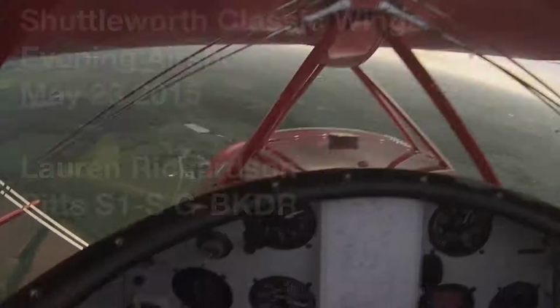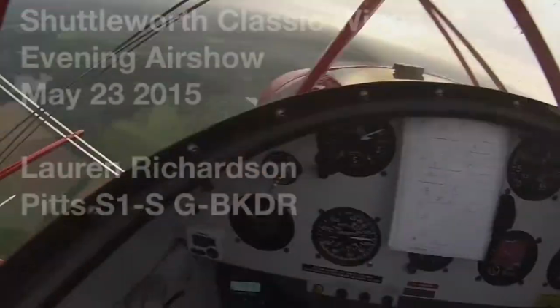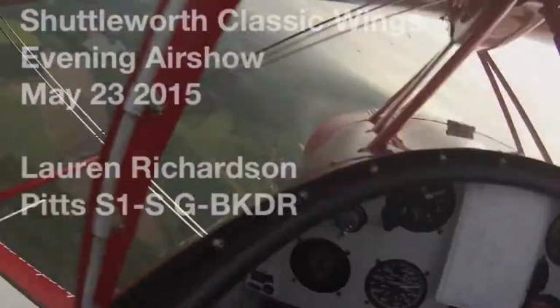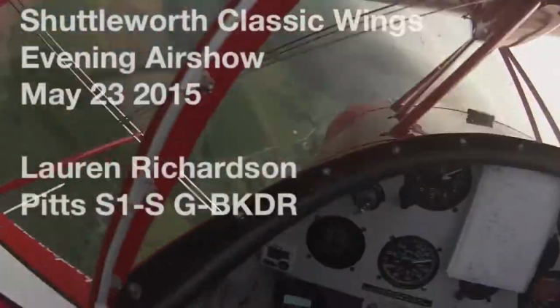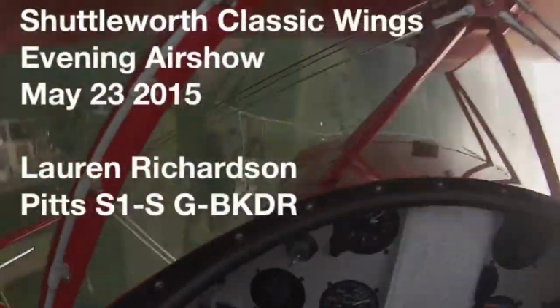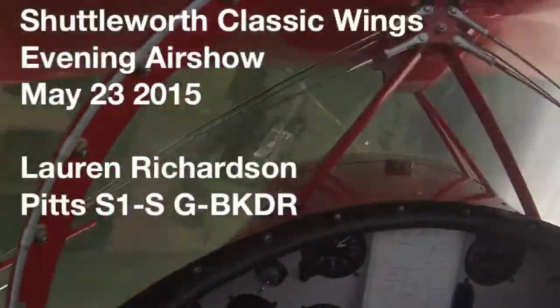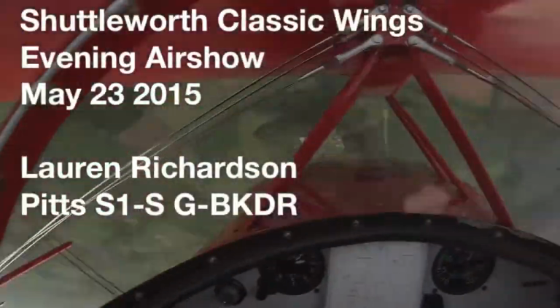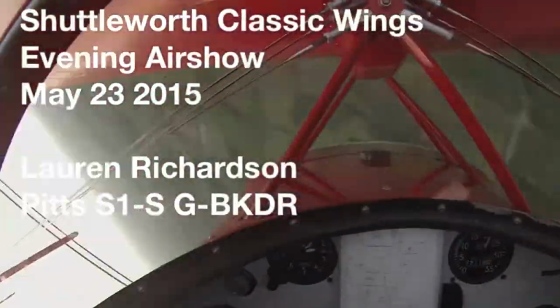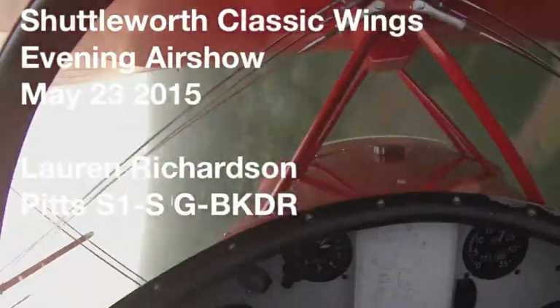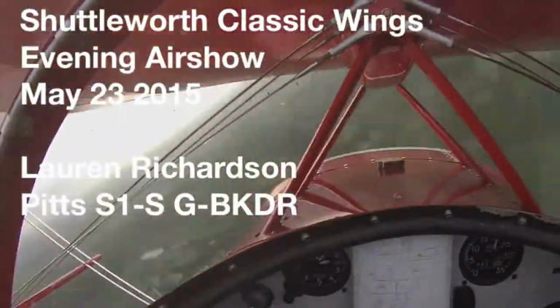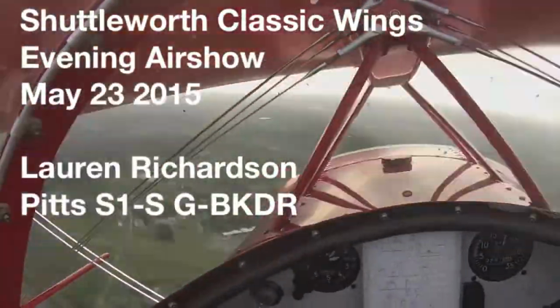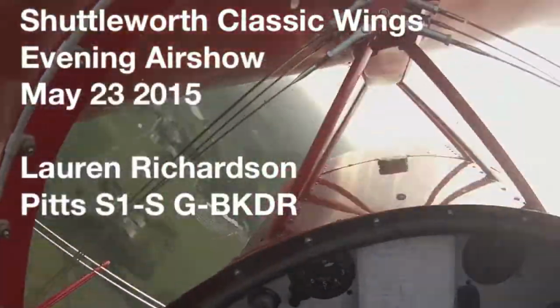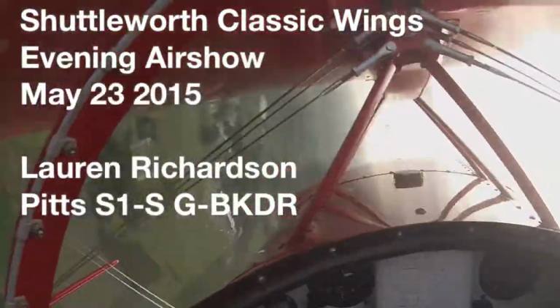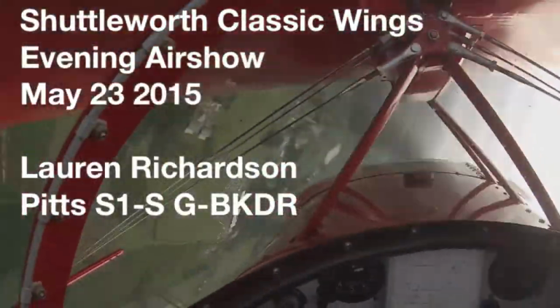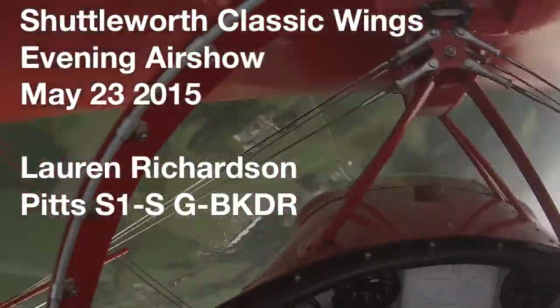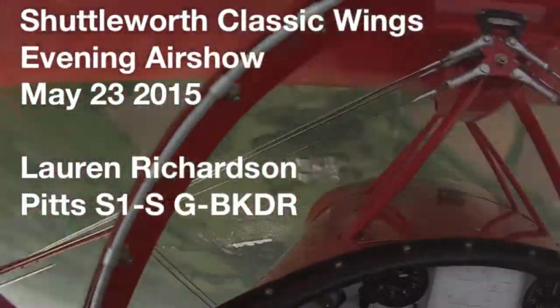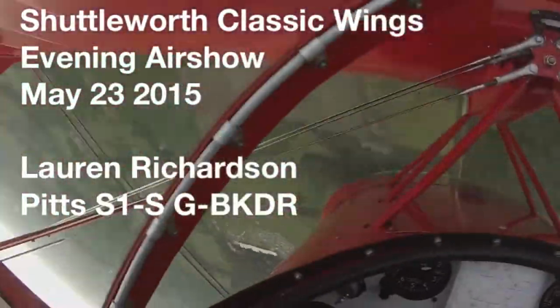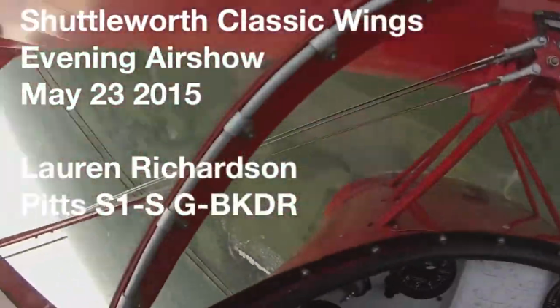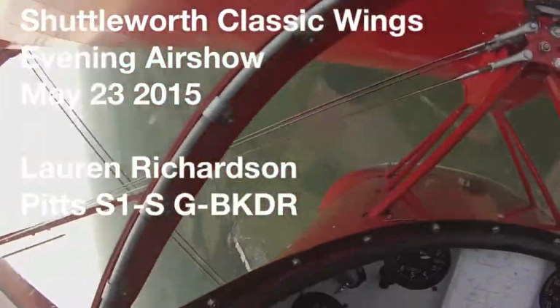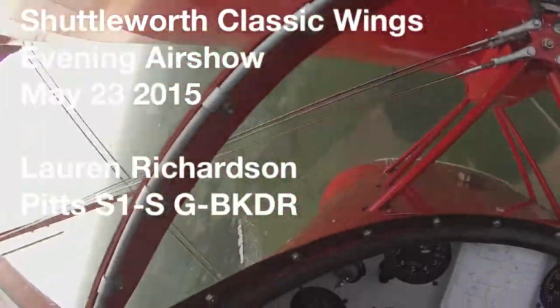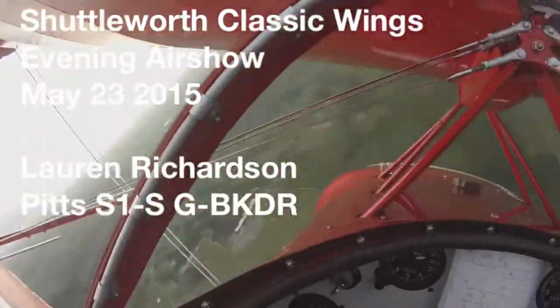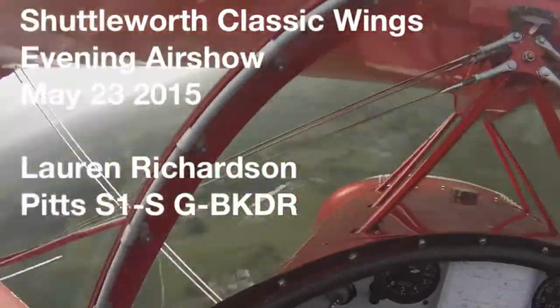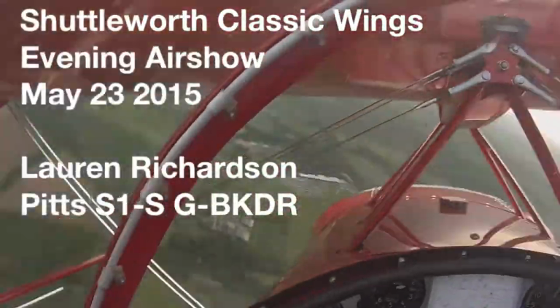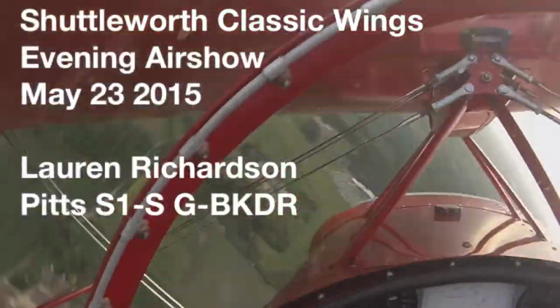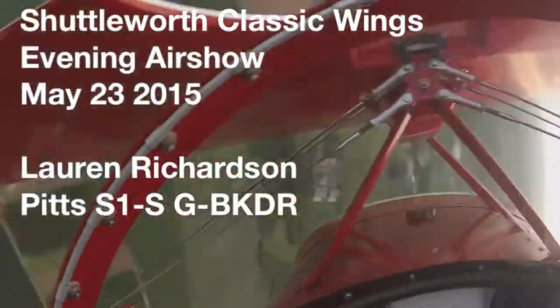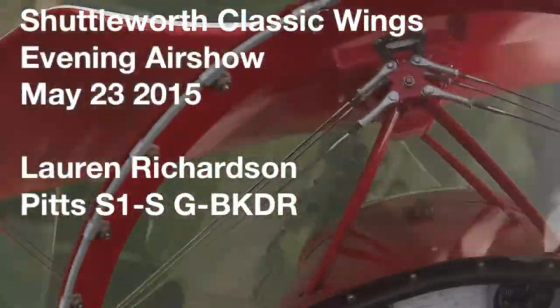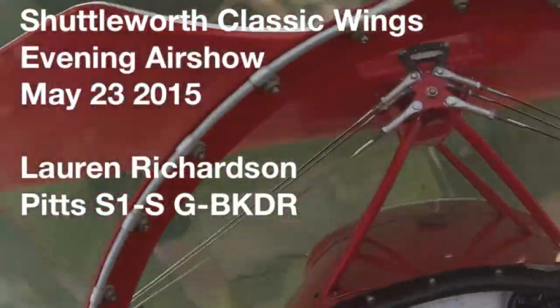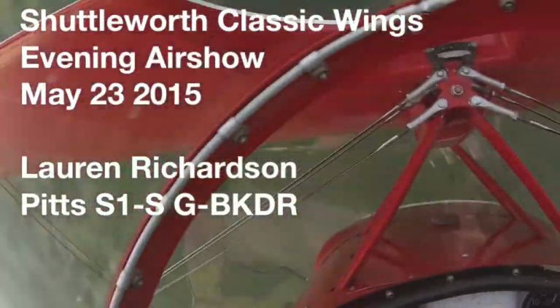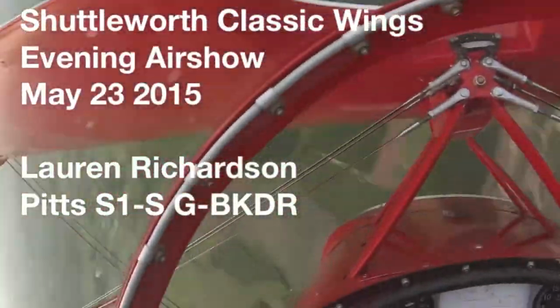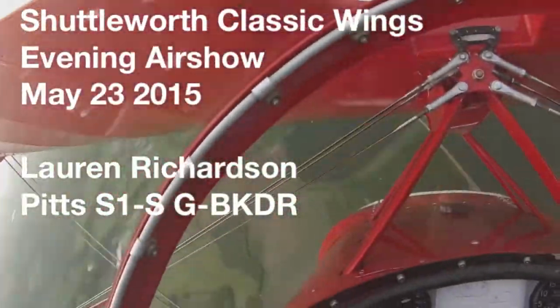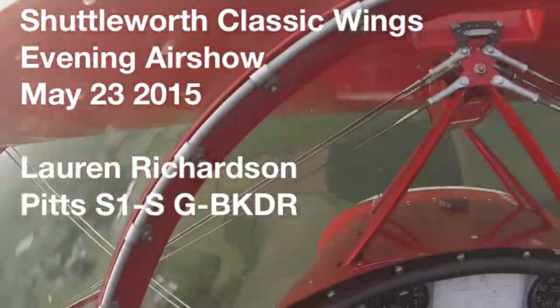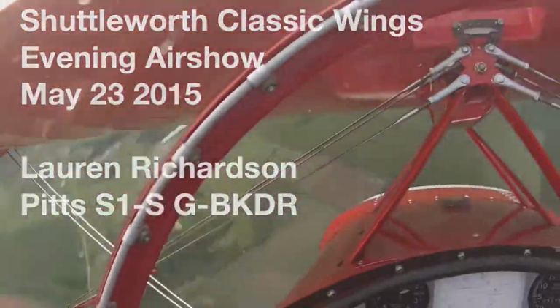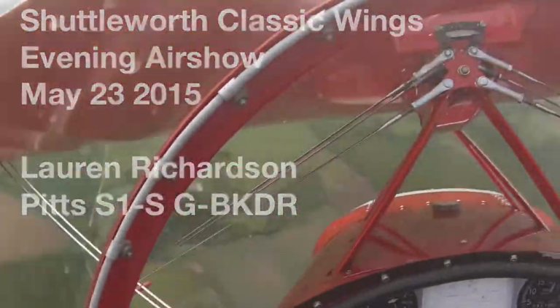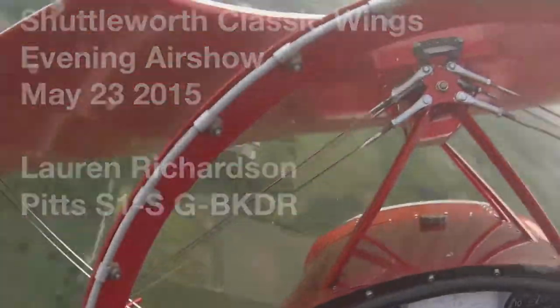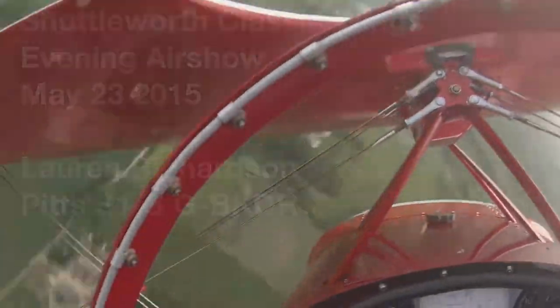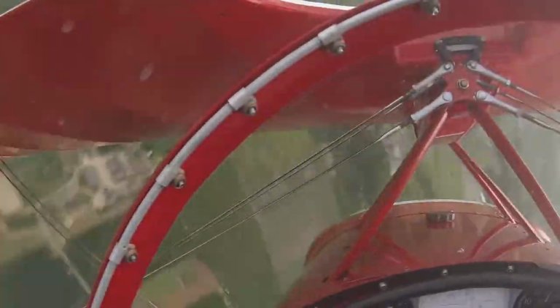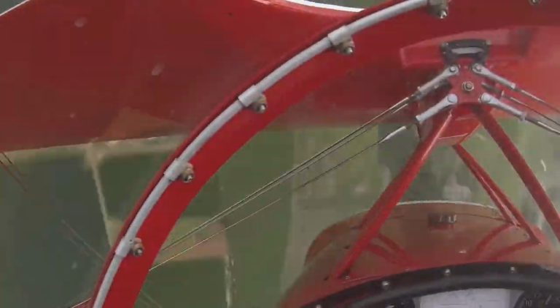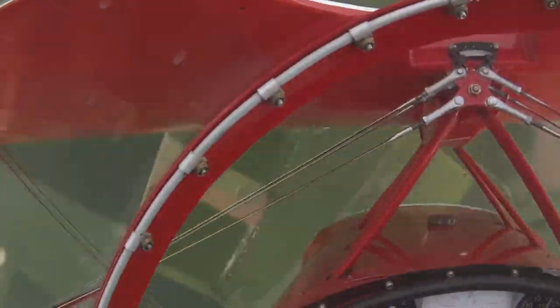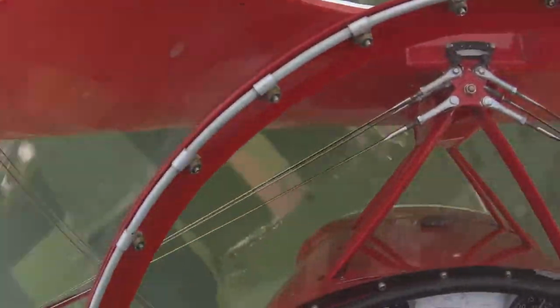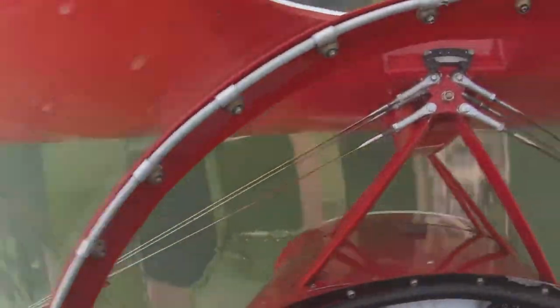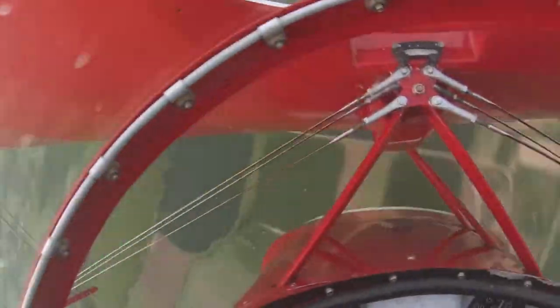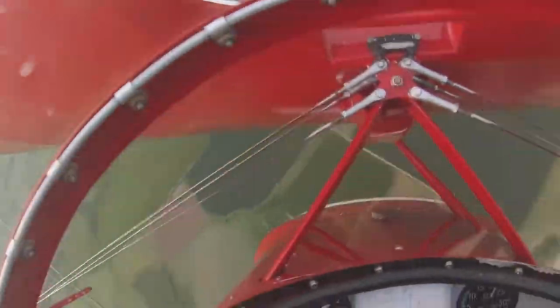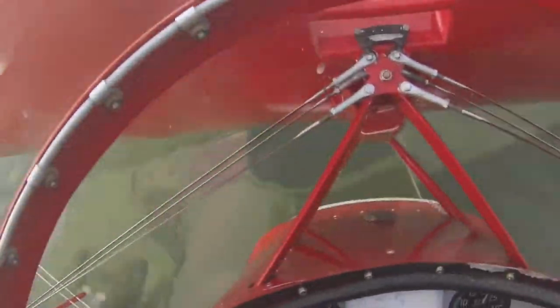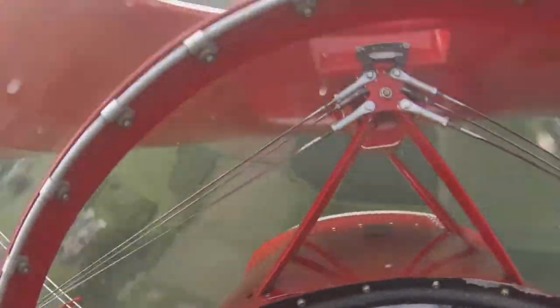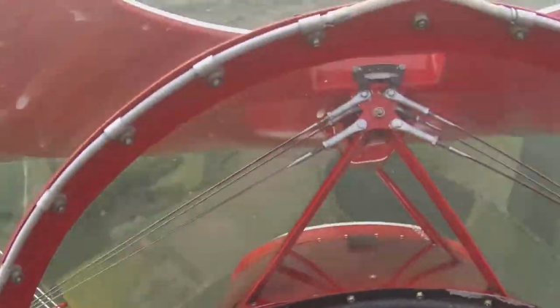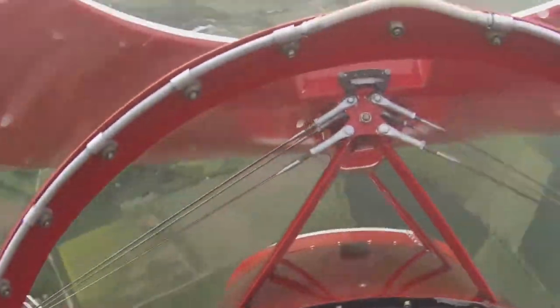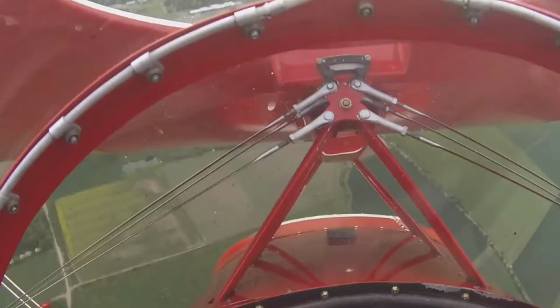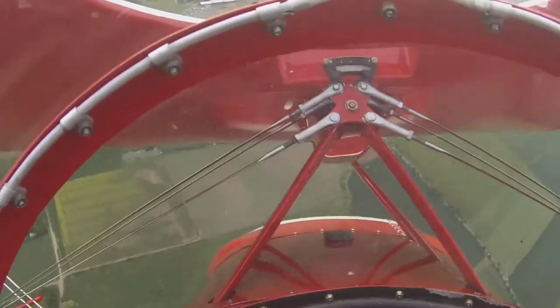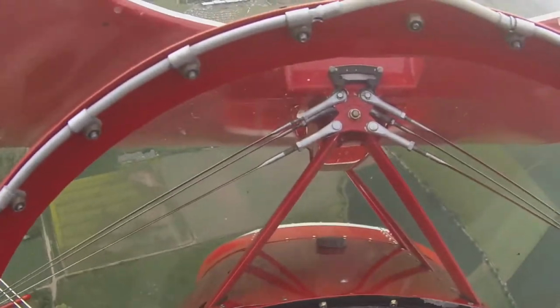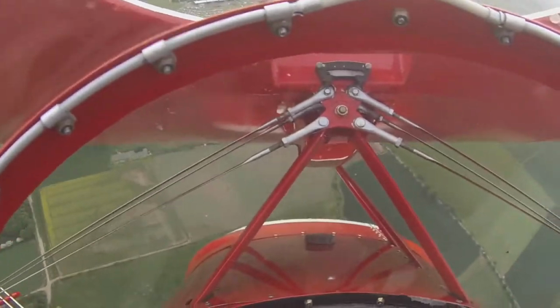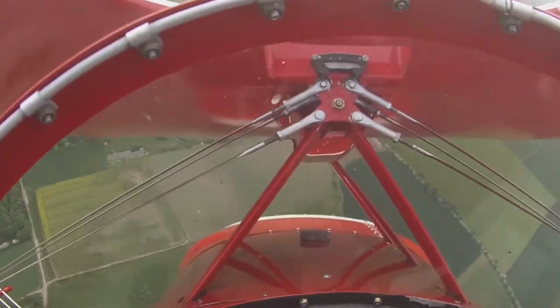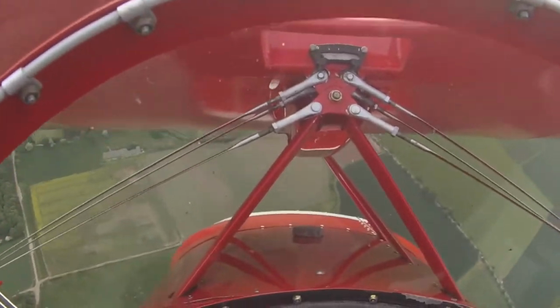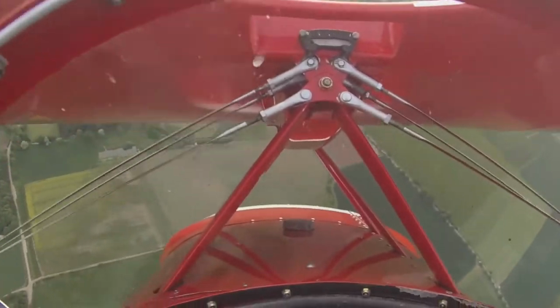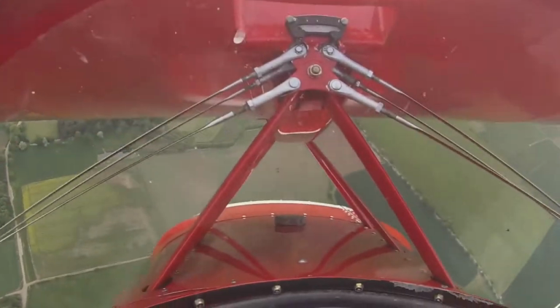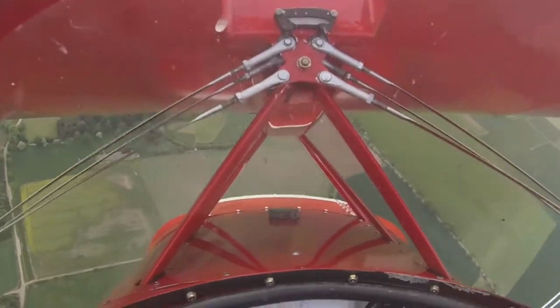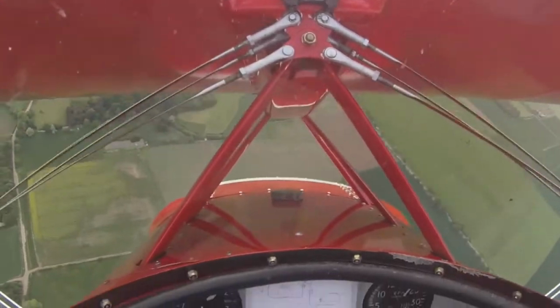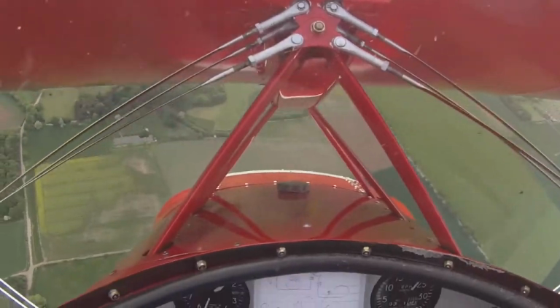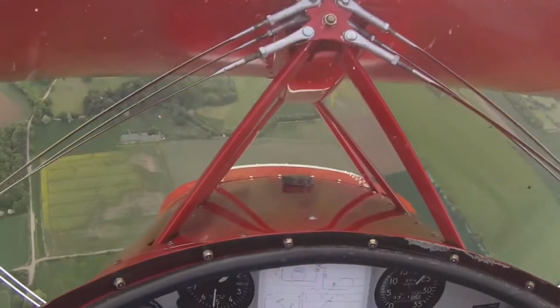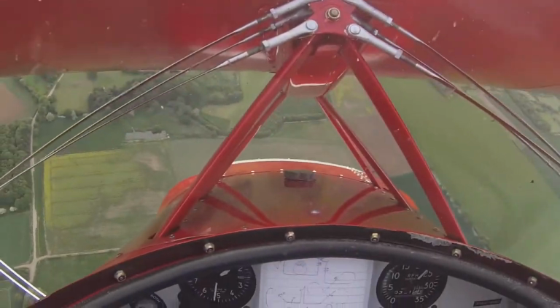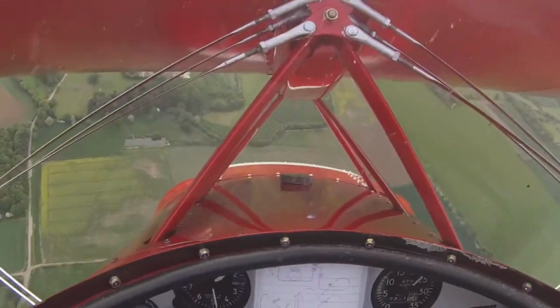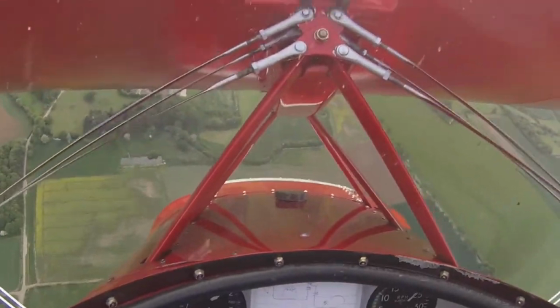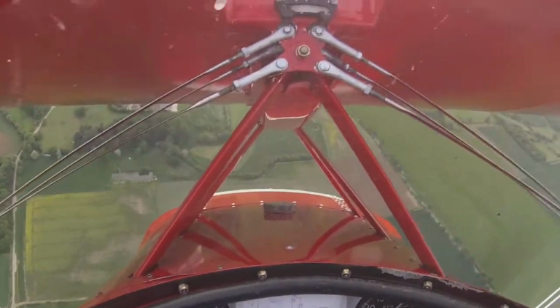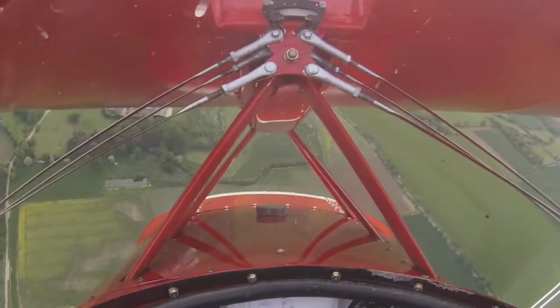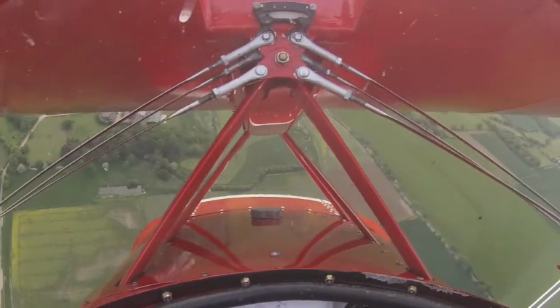So, ladies and gentlemen, flick rolling down the Diving 45 straight towards us — Laura Richardson in the pit special.